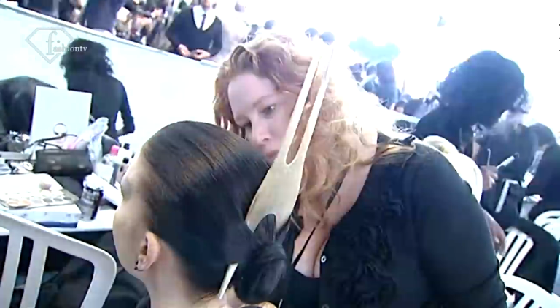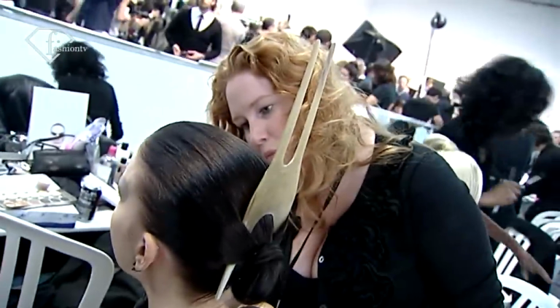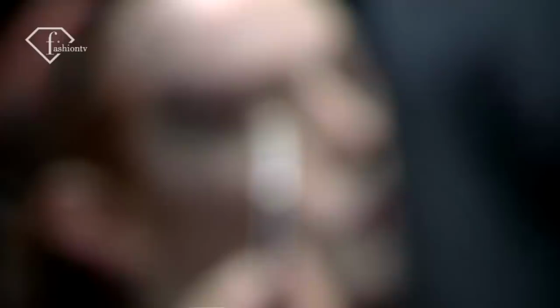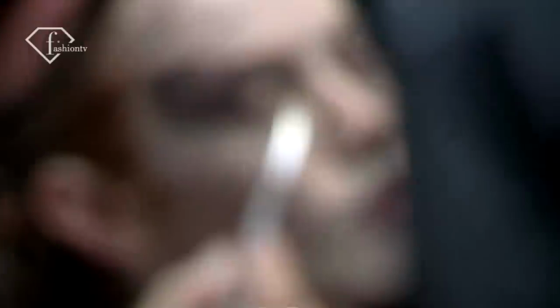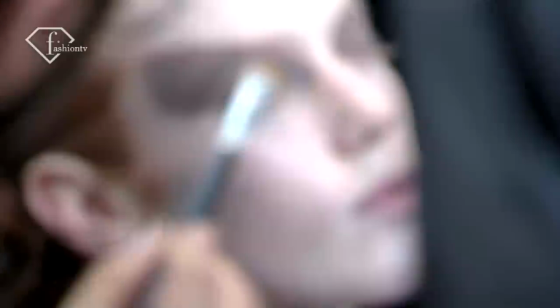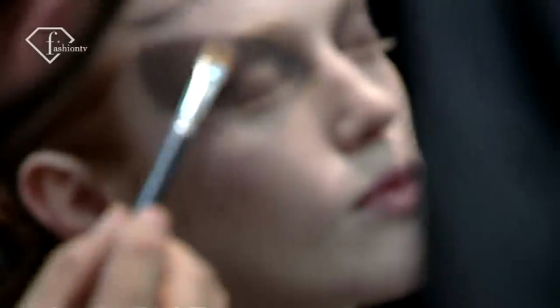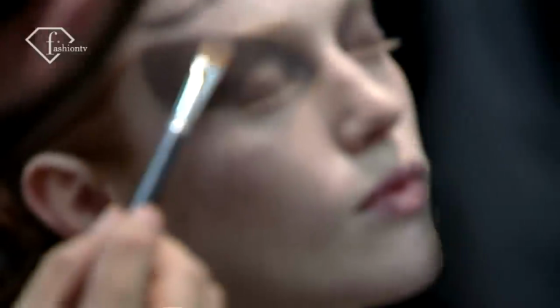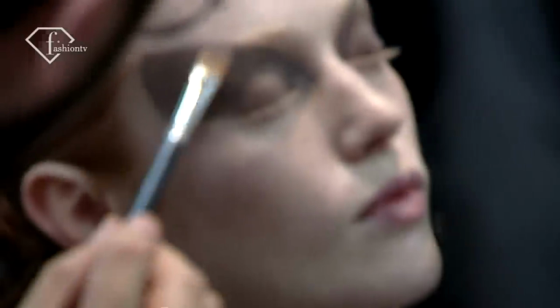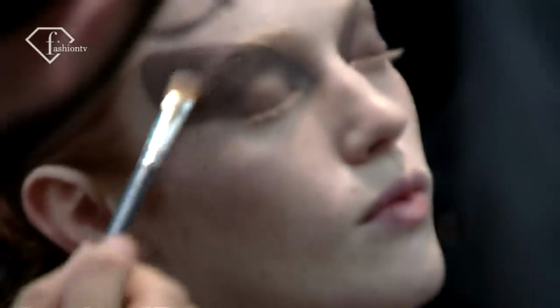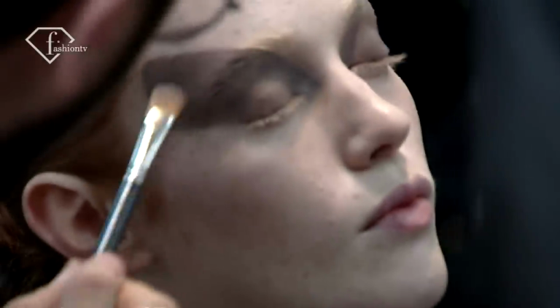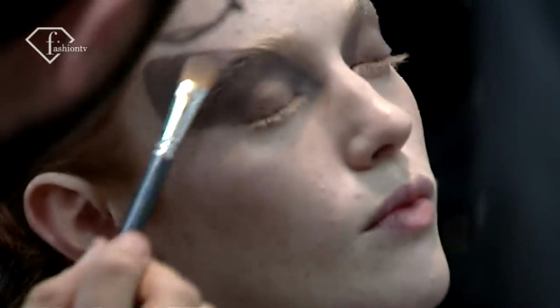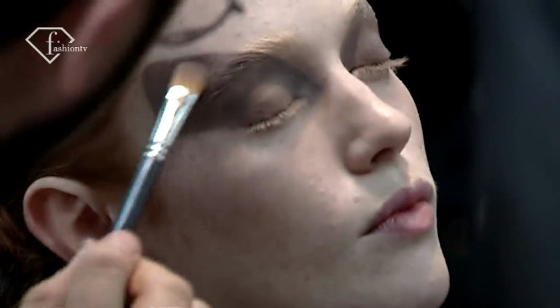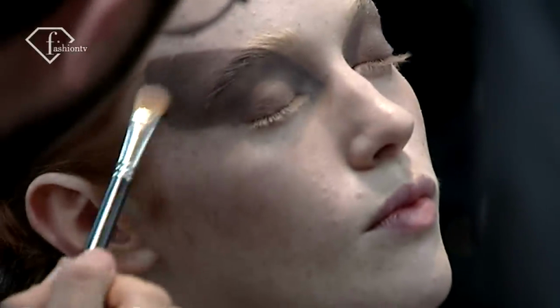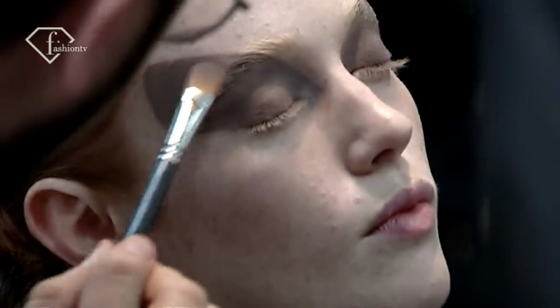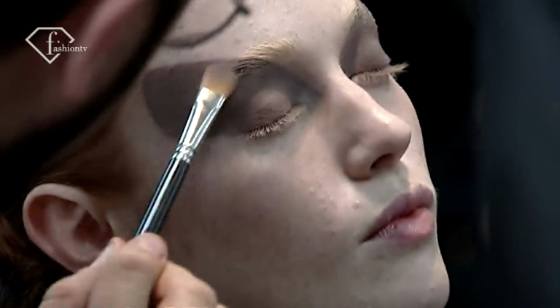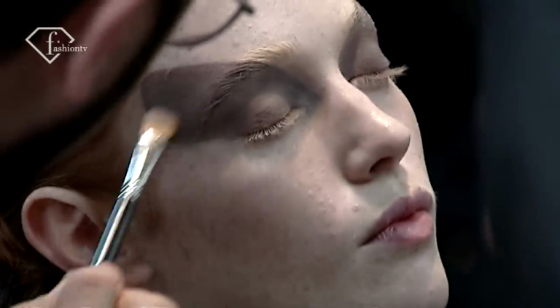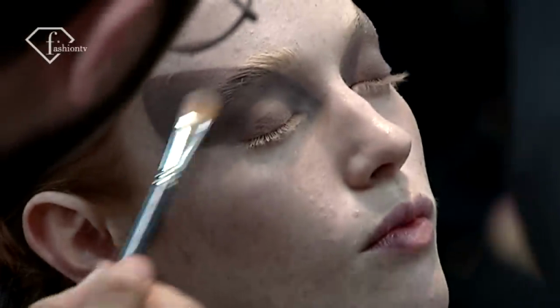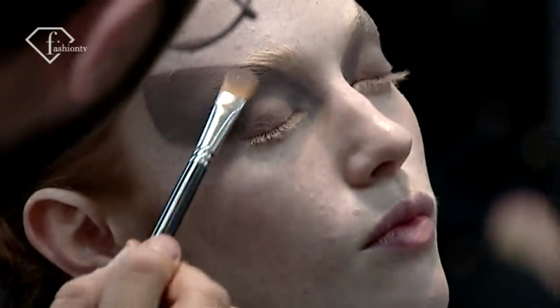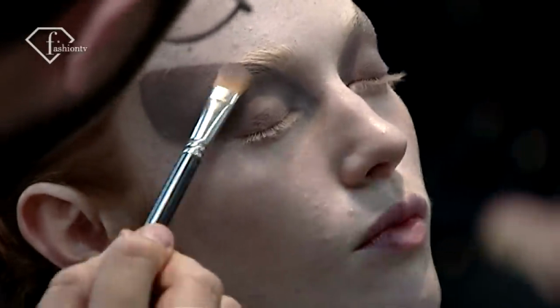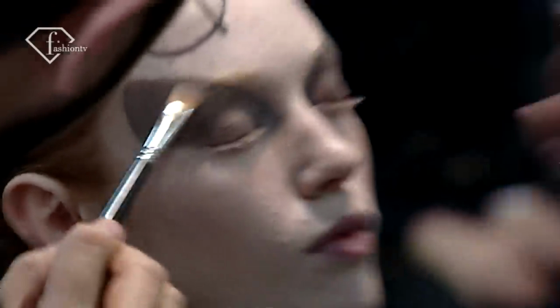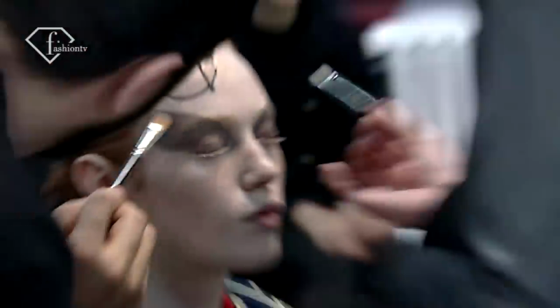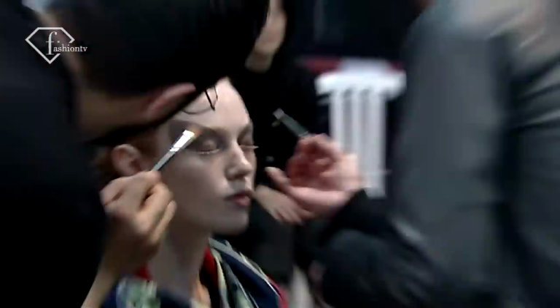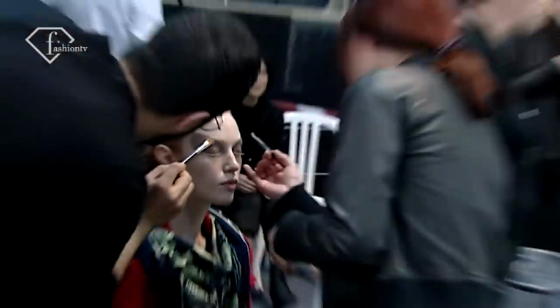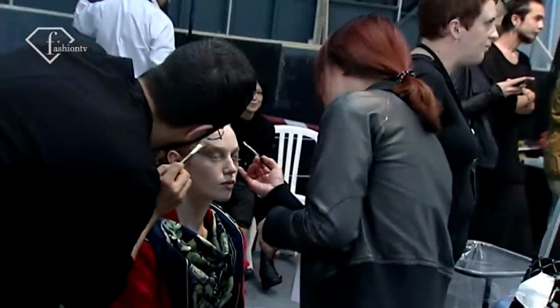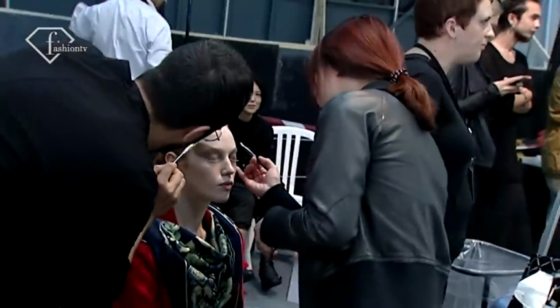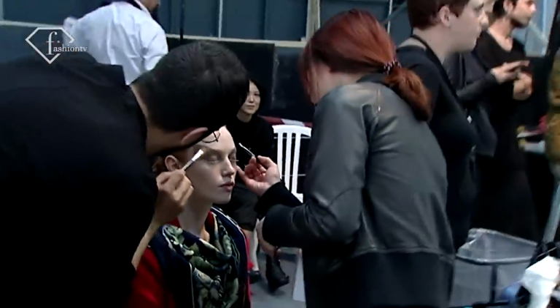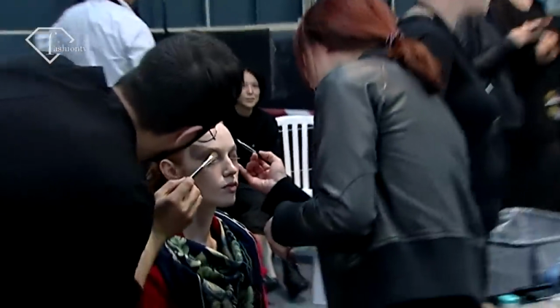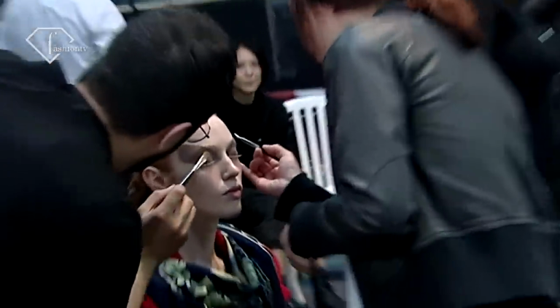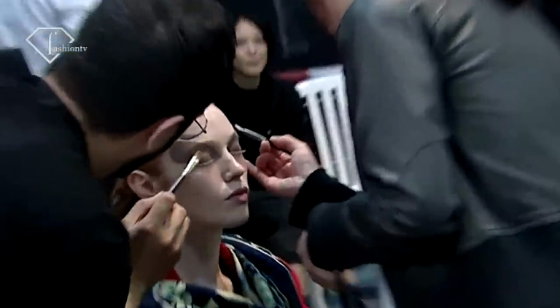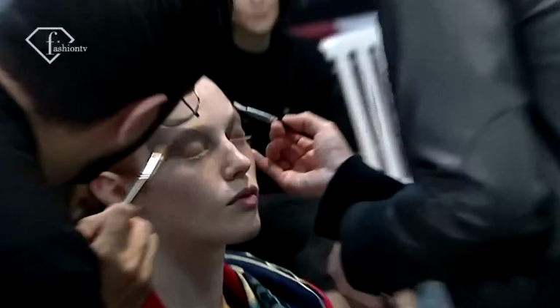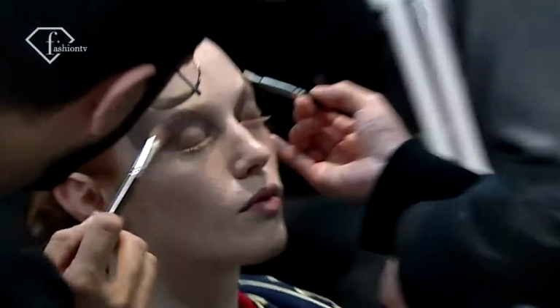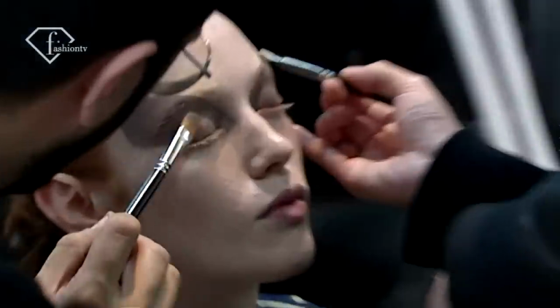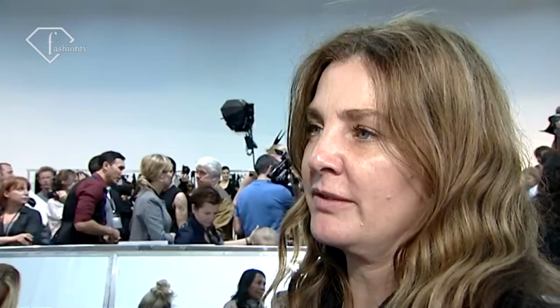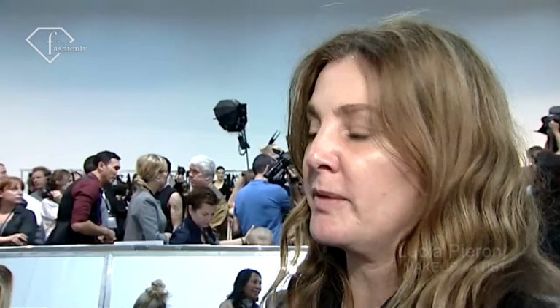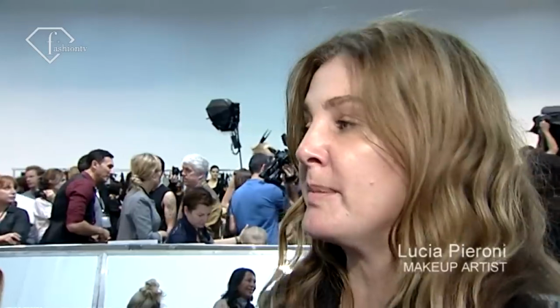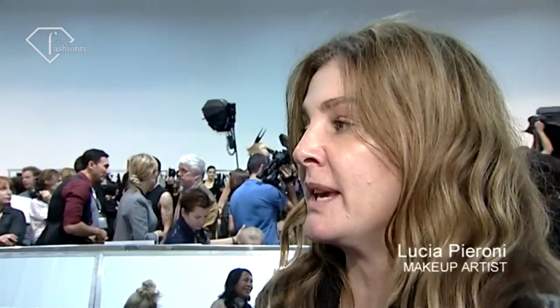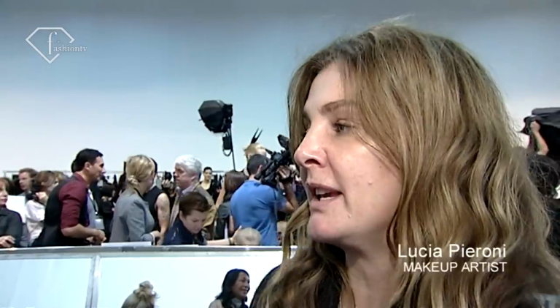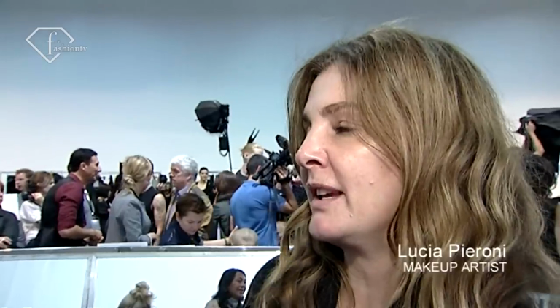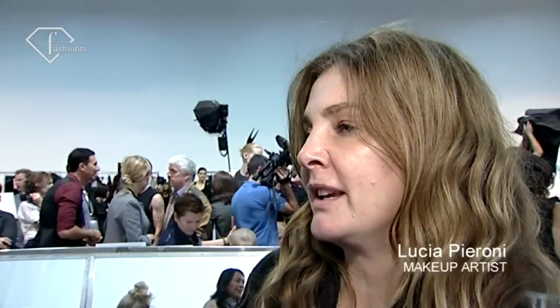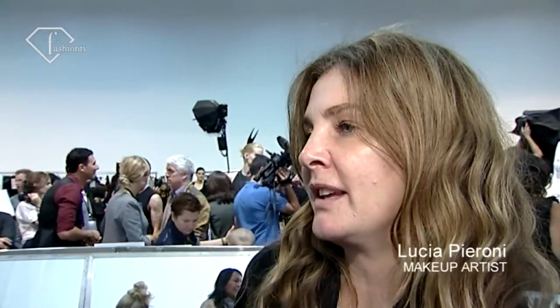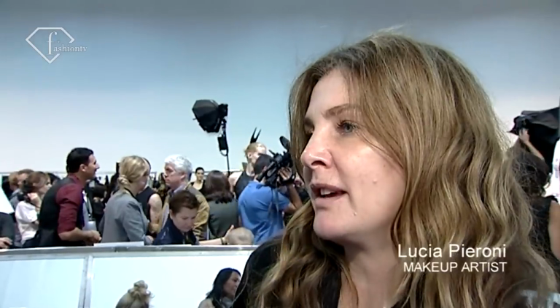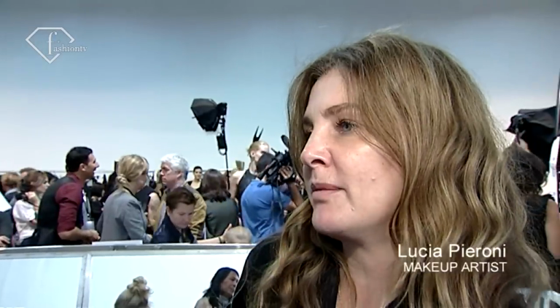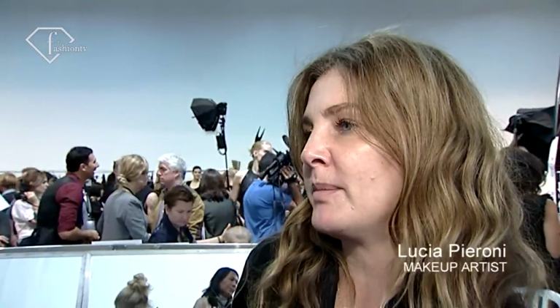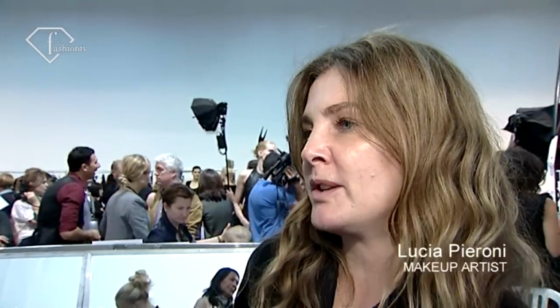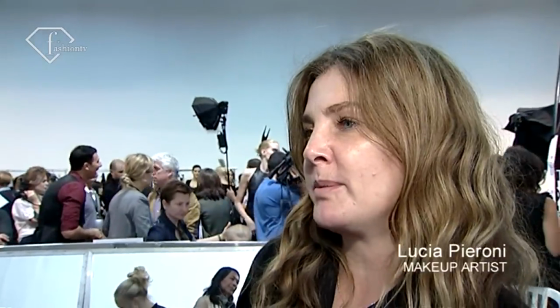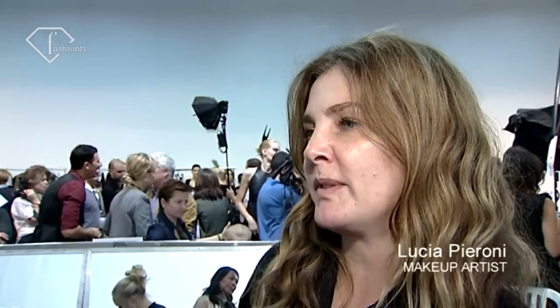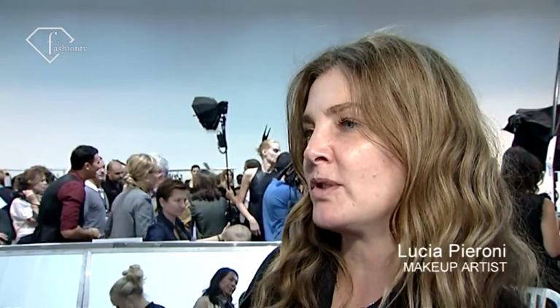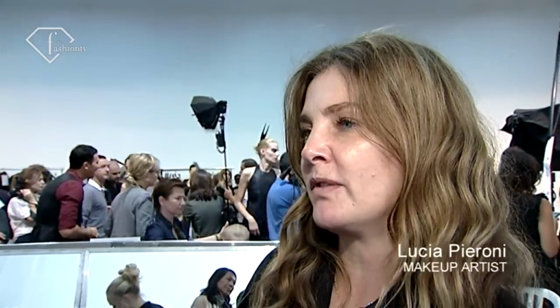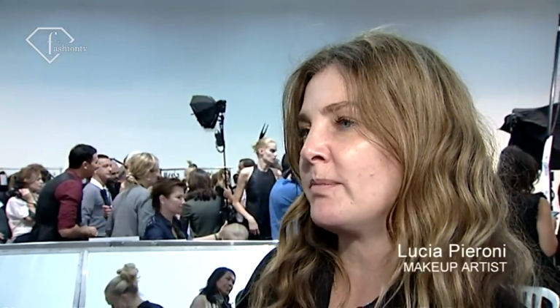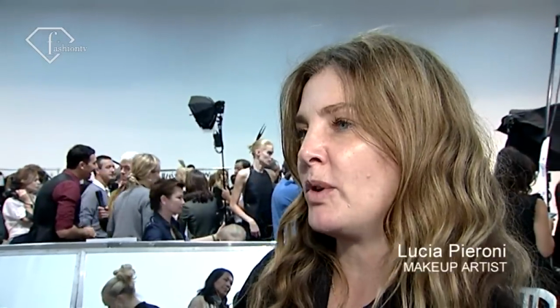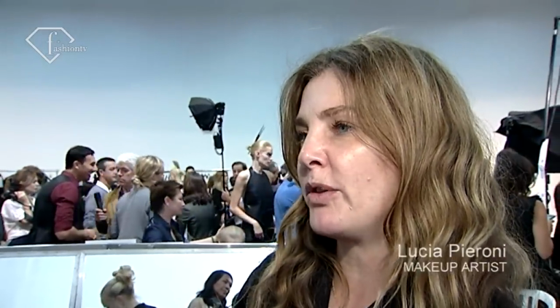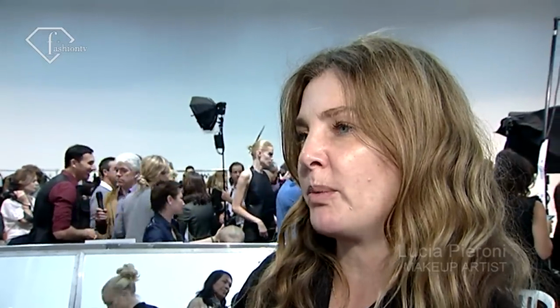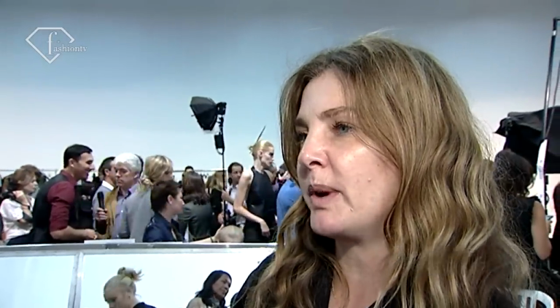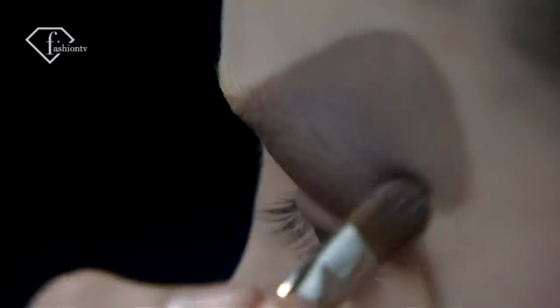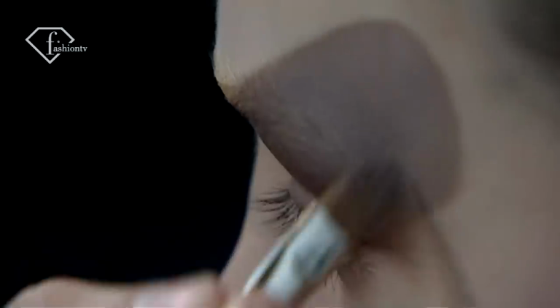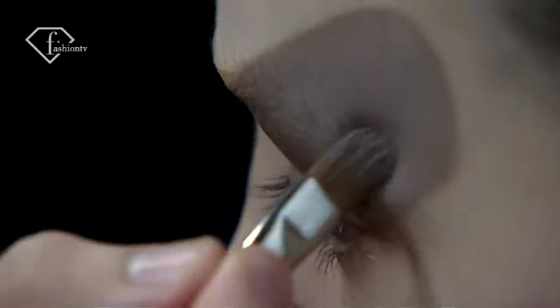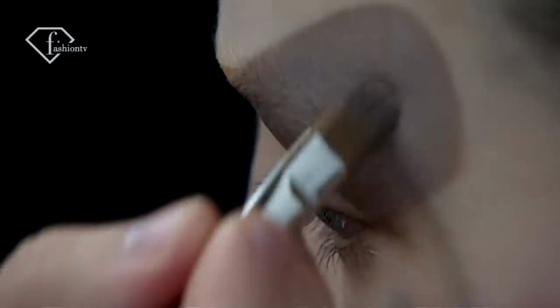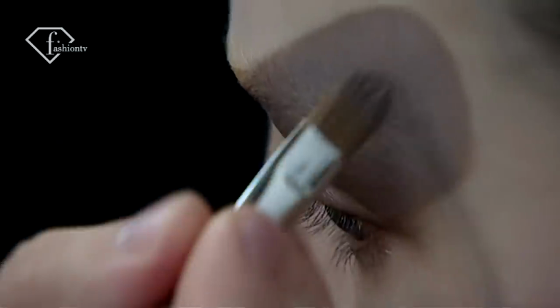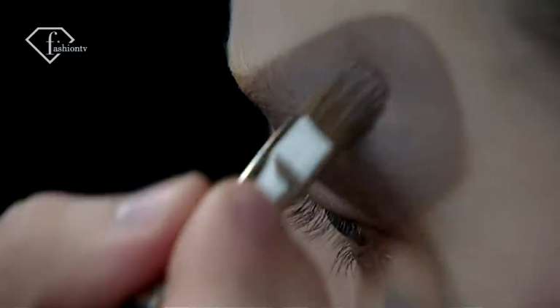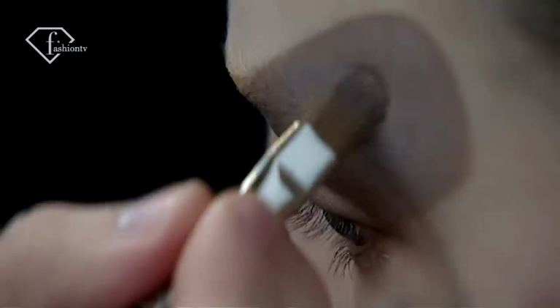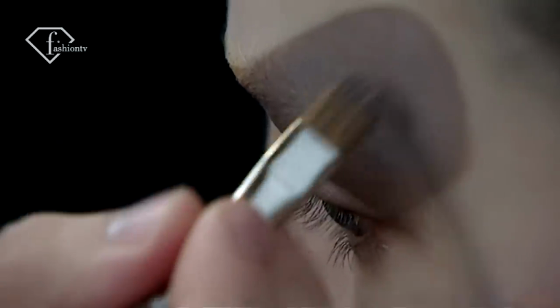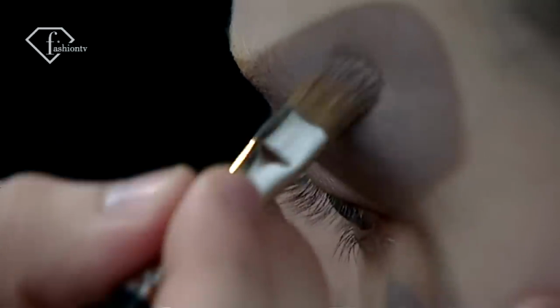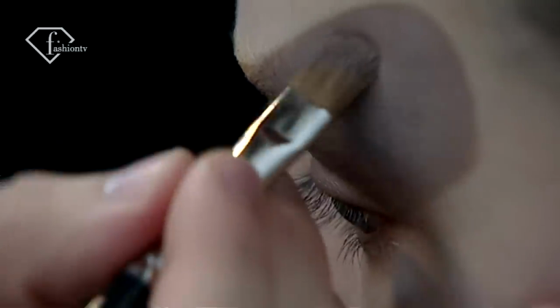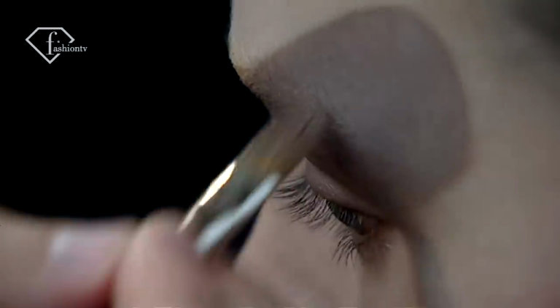We were going for a little bit more of a kind of taupey colour. For me, it reminds me of sort of moth wings, which I love.